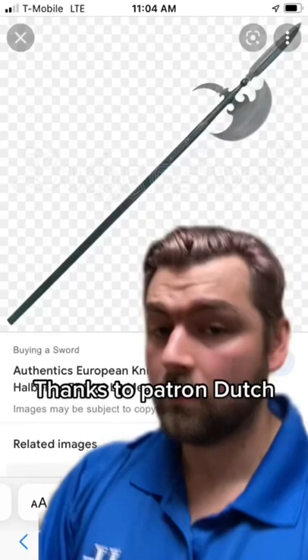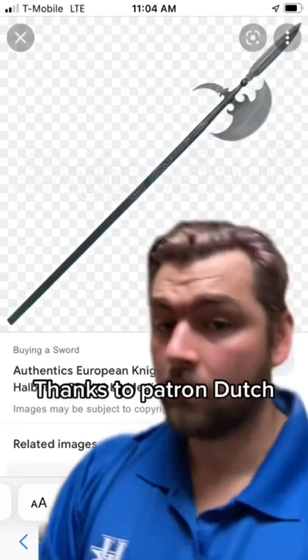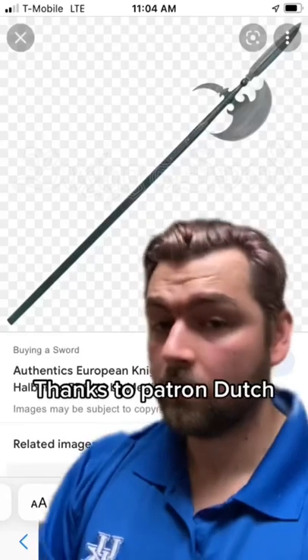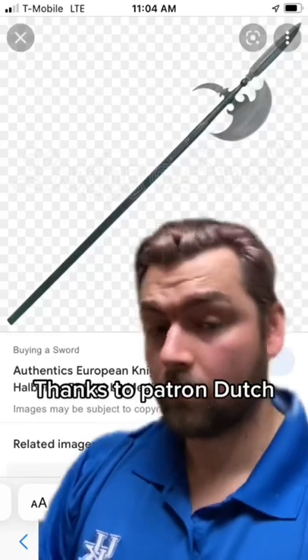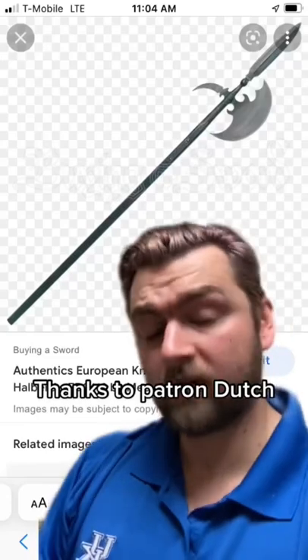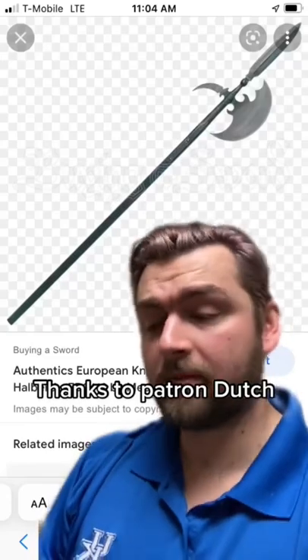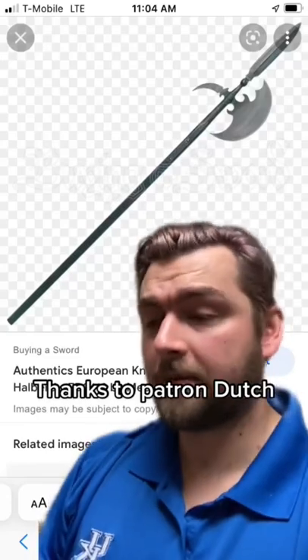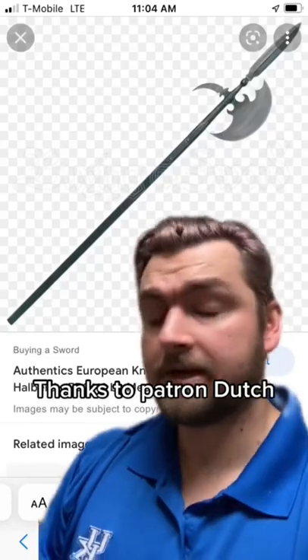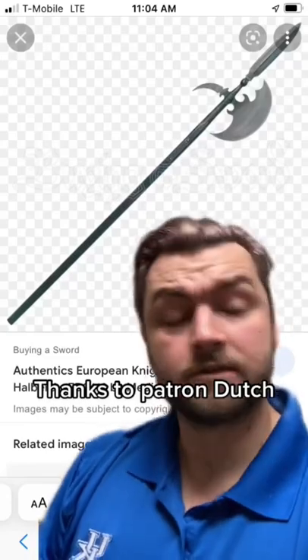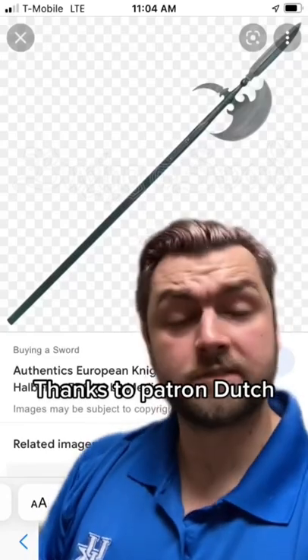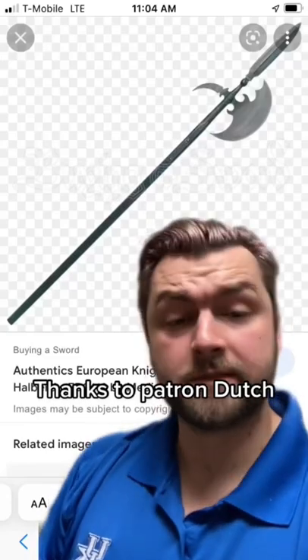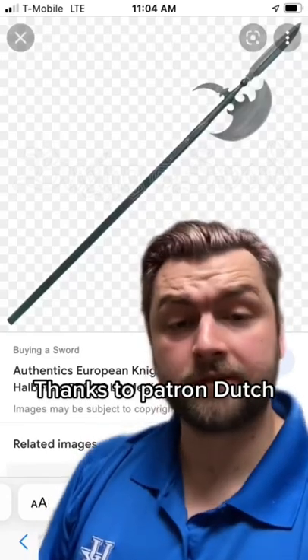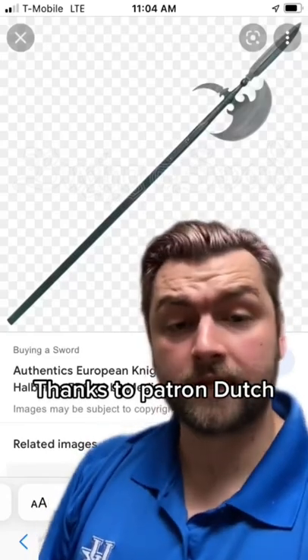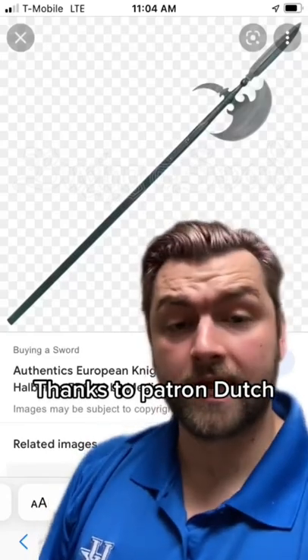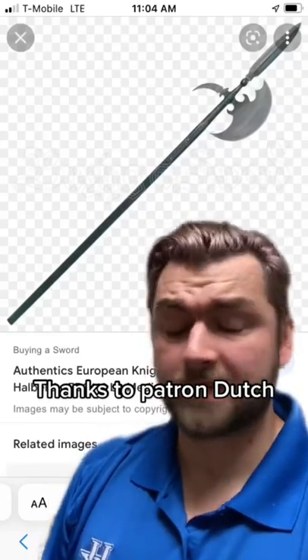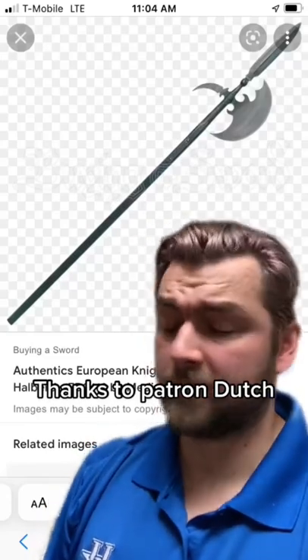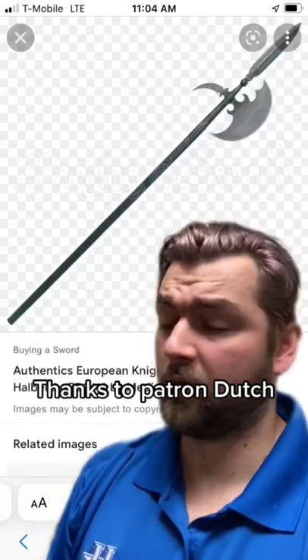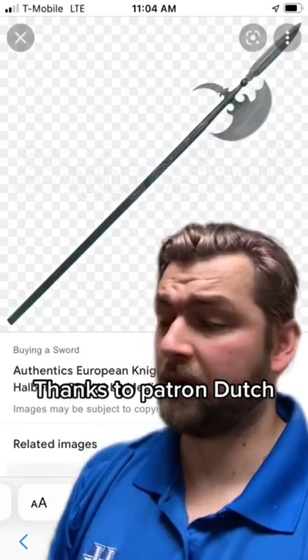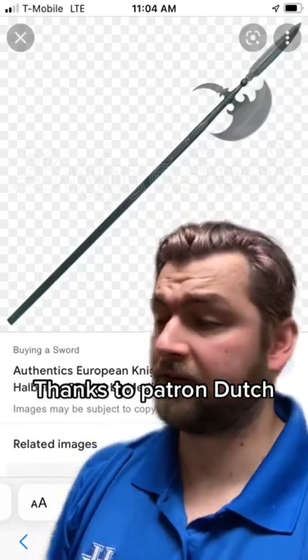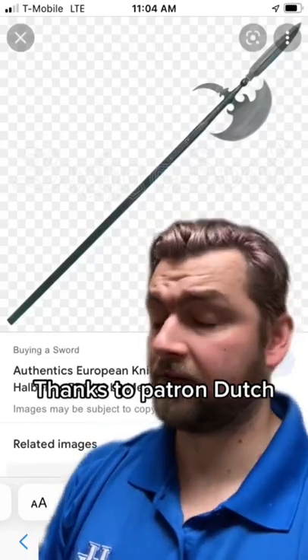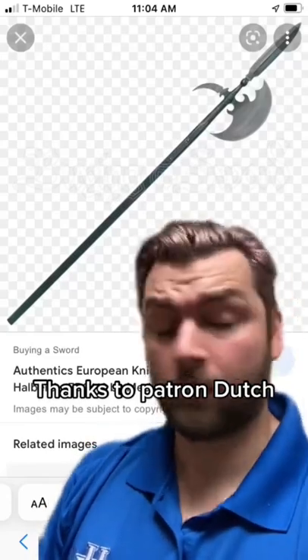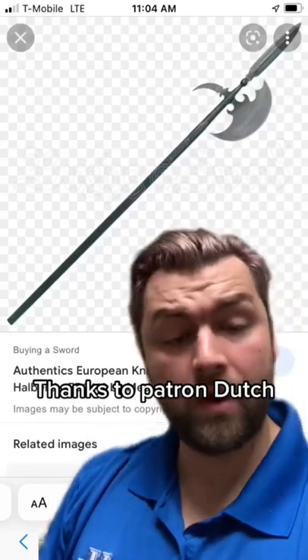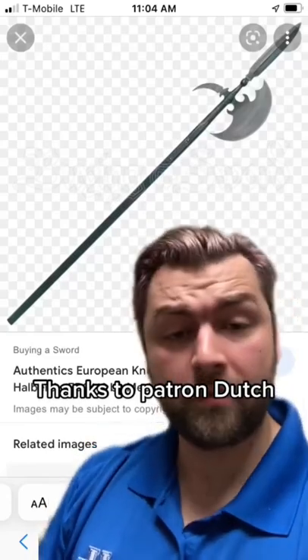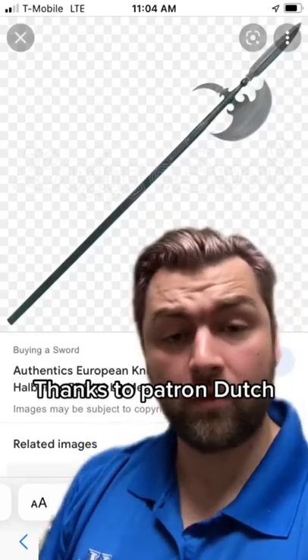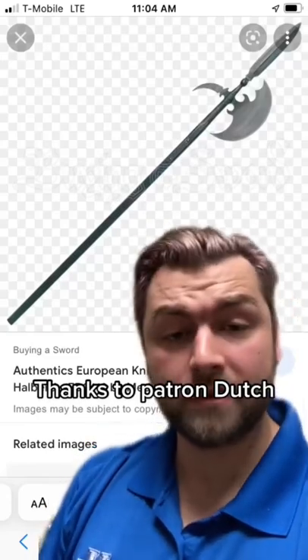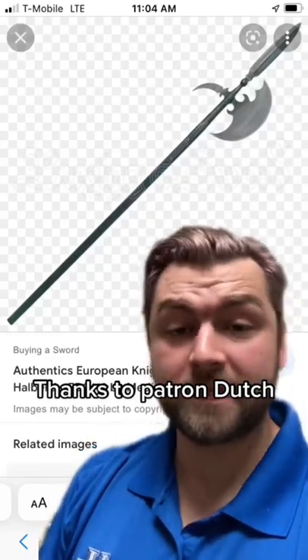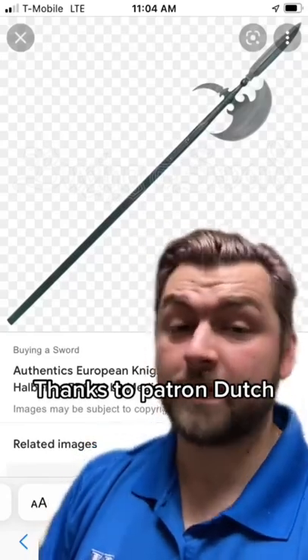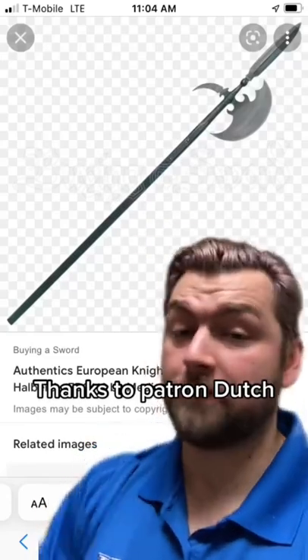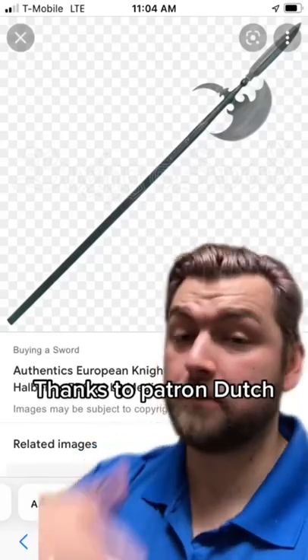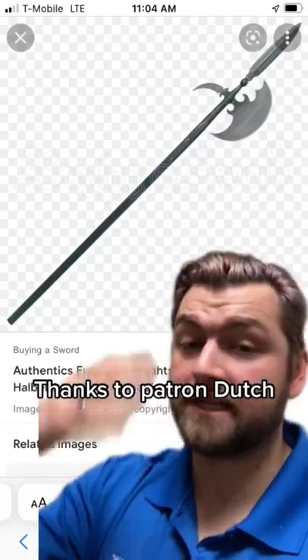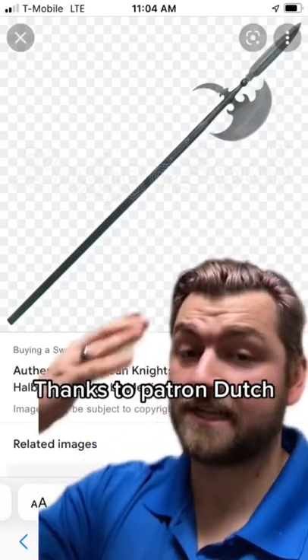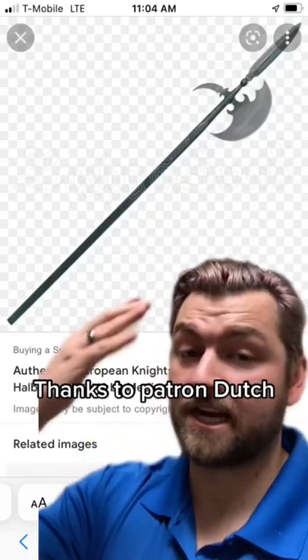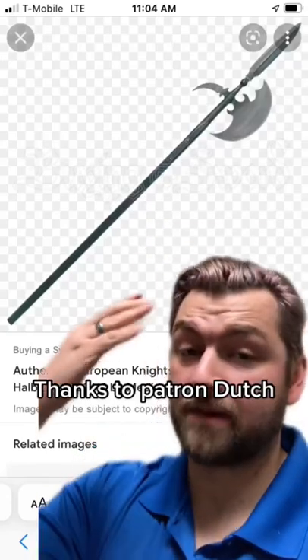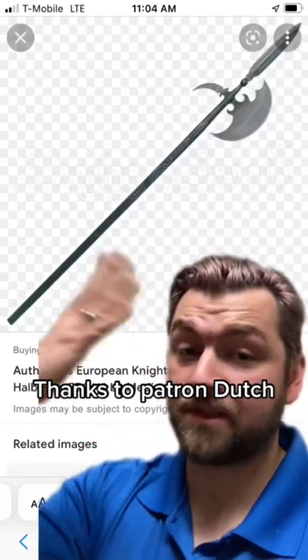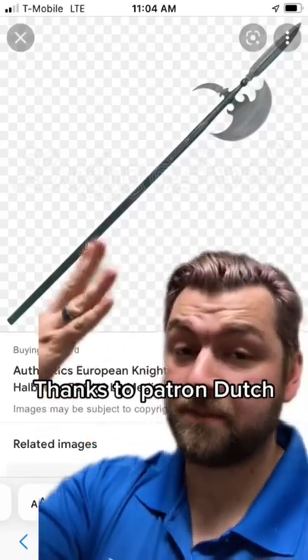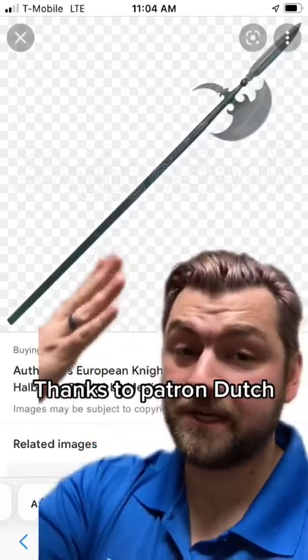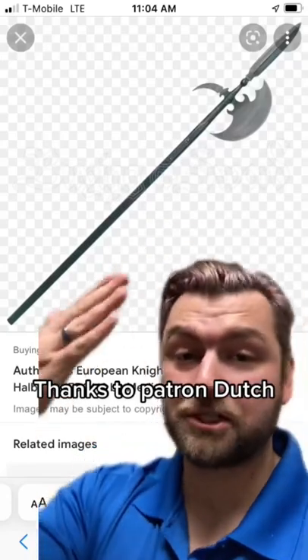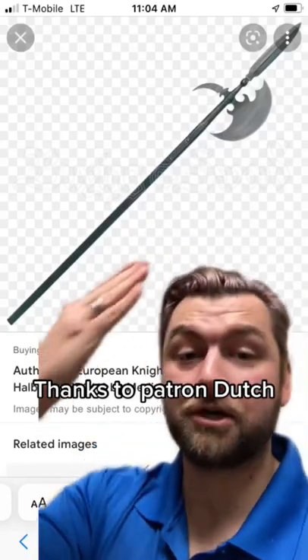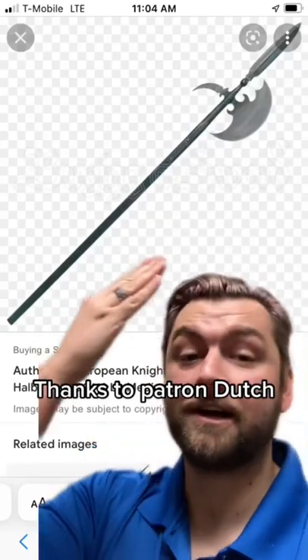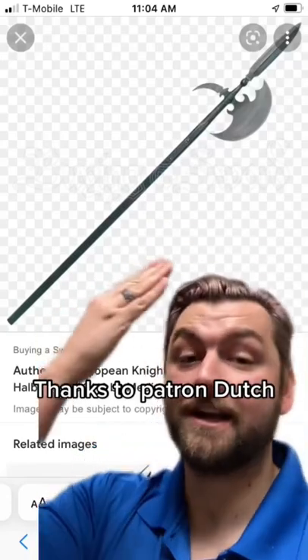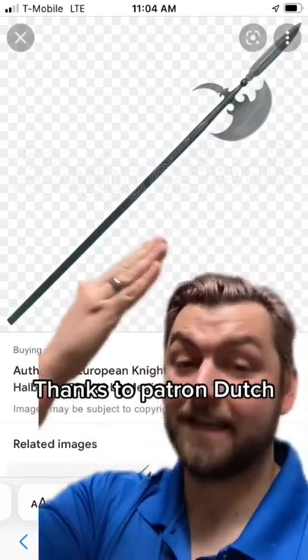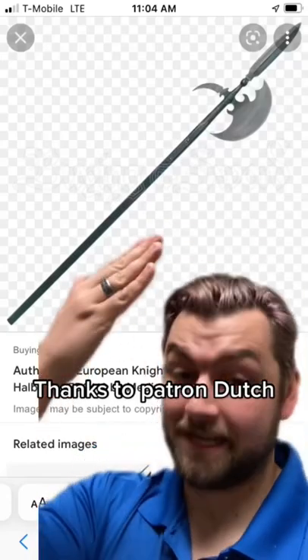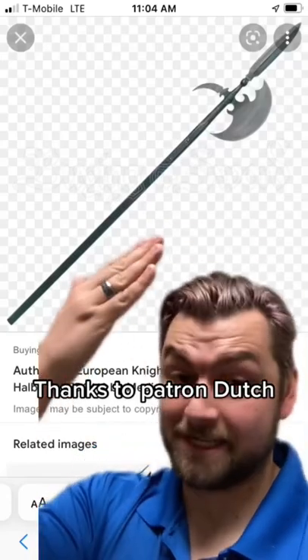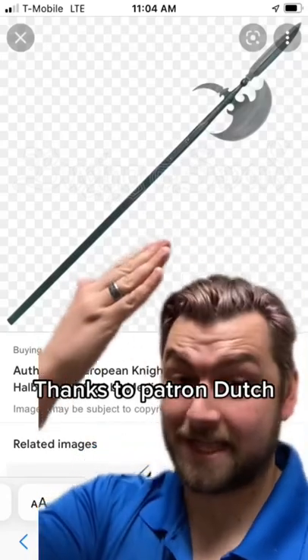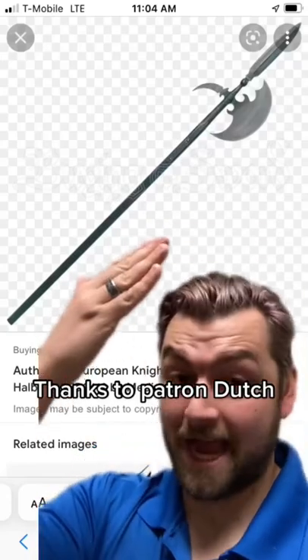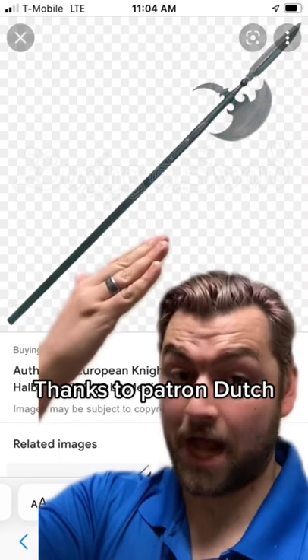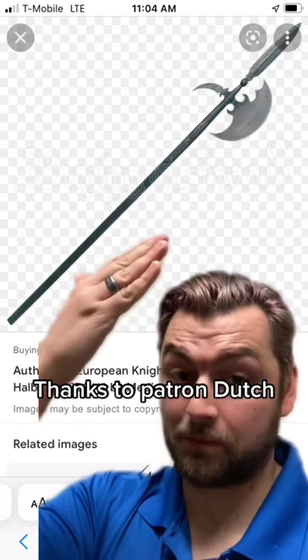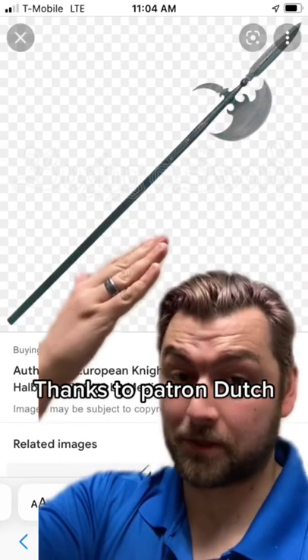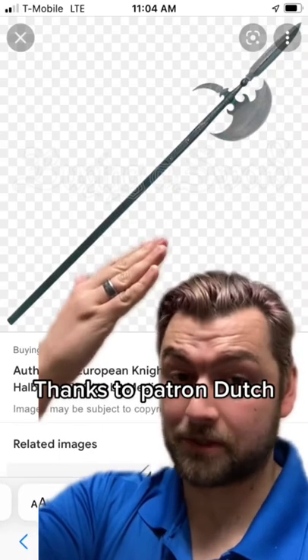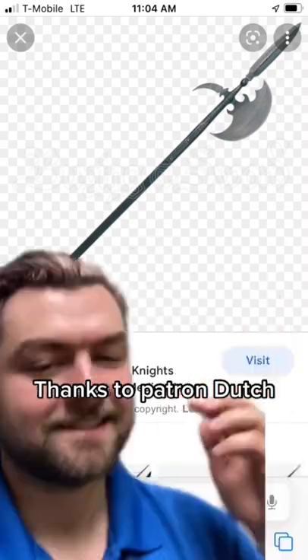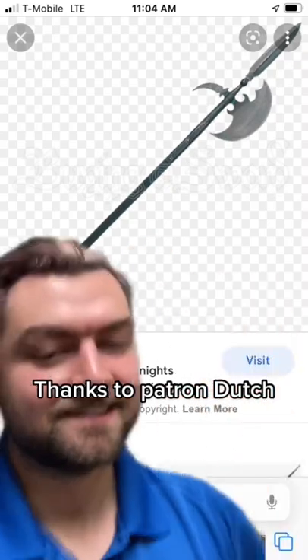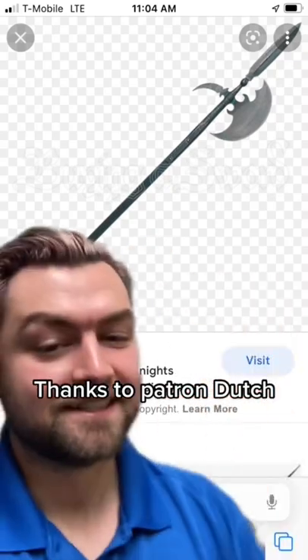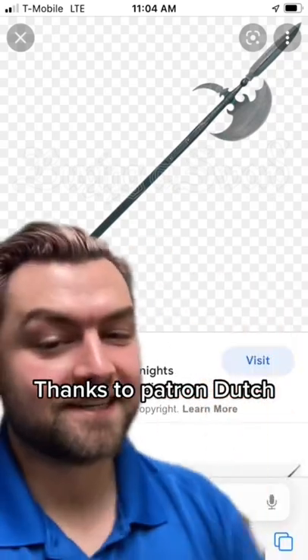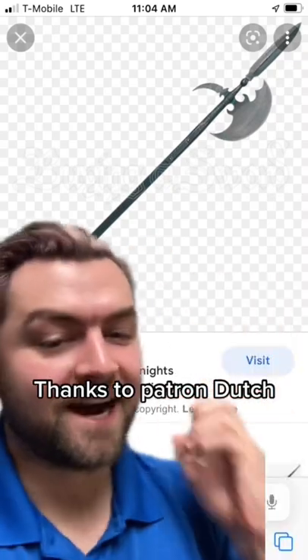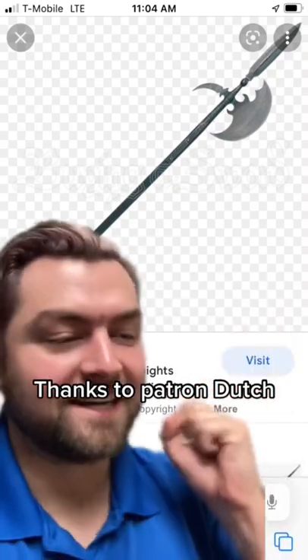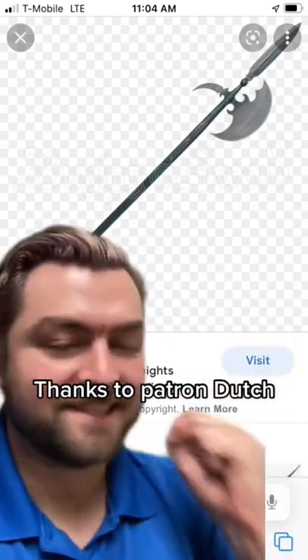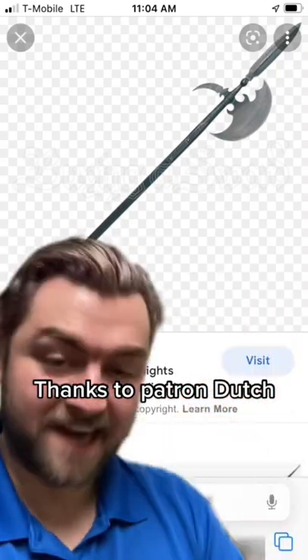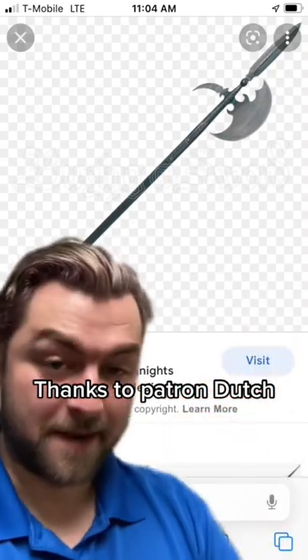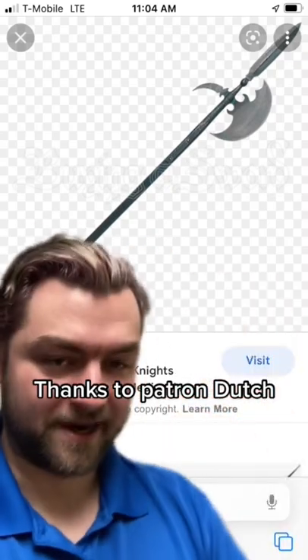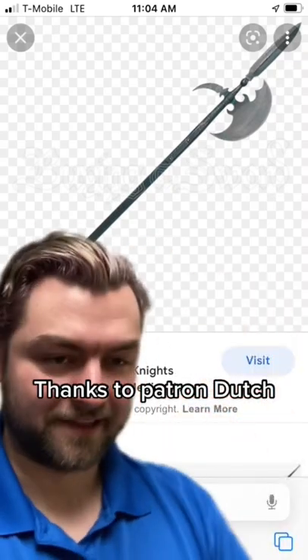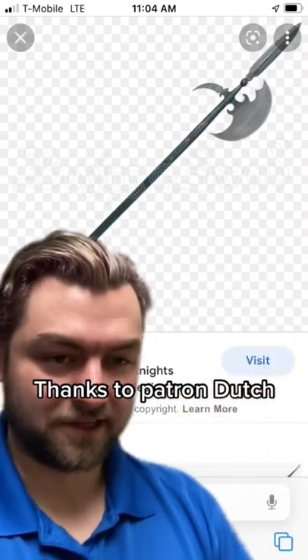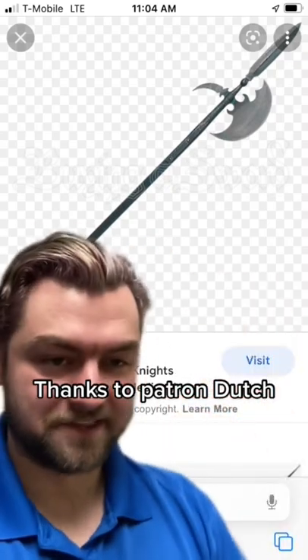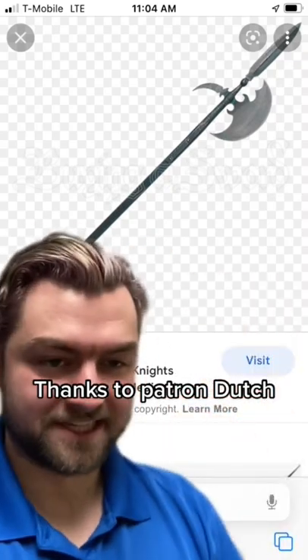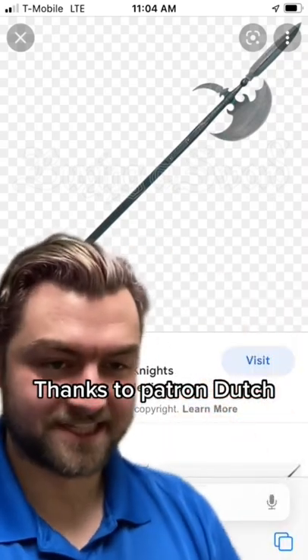One of my patrons specifically asked me what my favorite weapon was, and if you didn't get it by the picture, it is the halberd. God damn it, I love this thing.